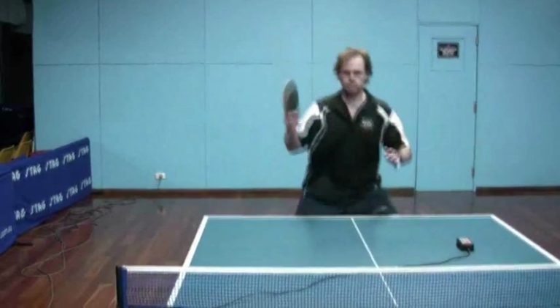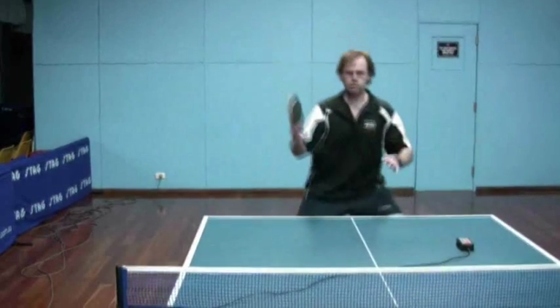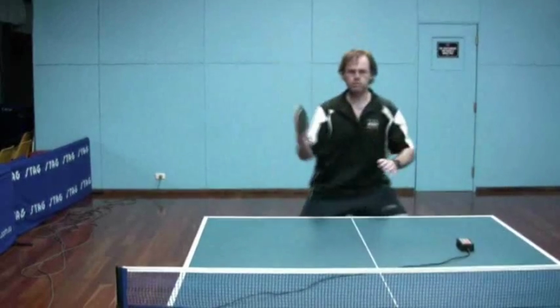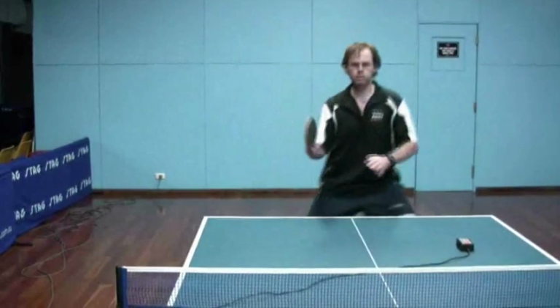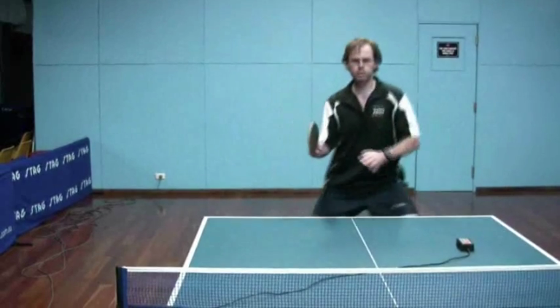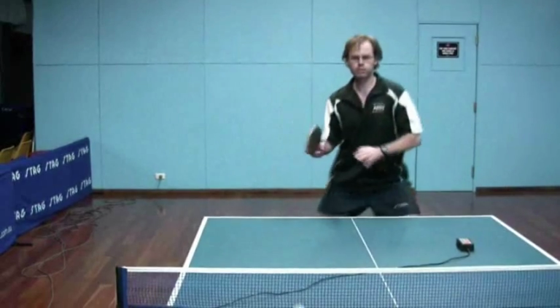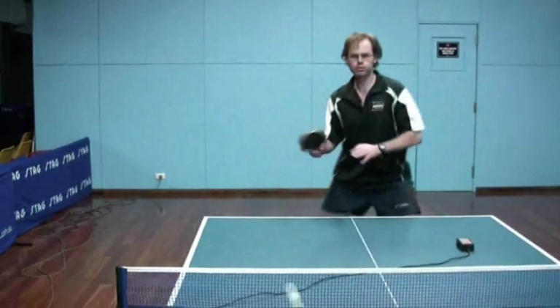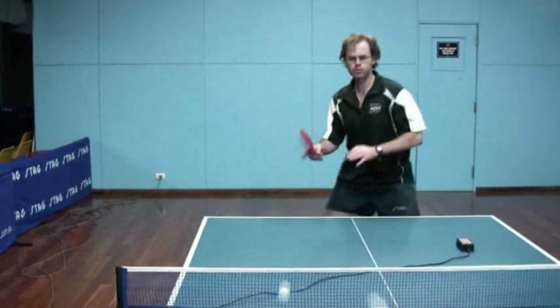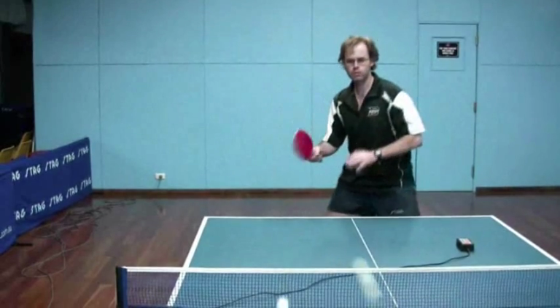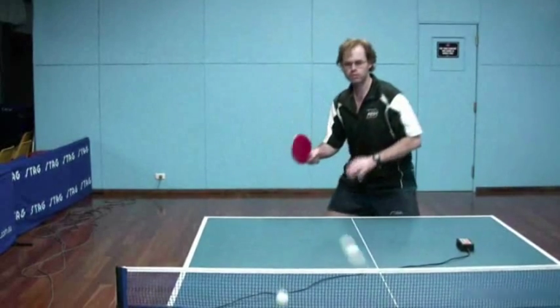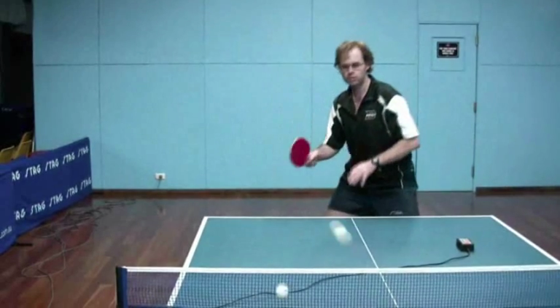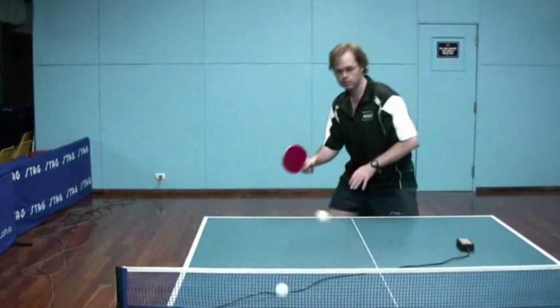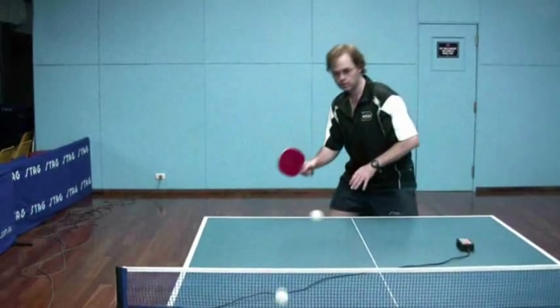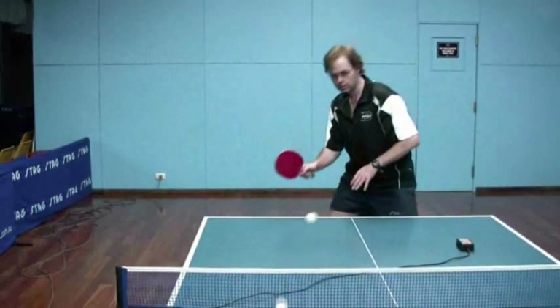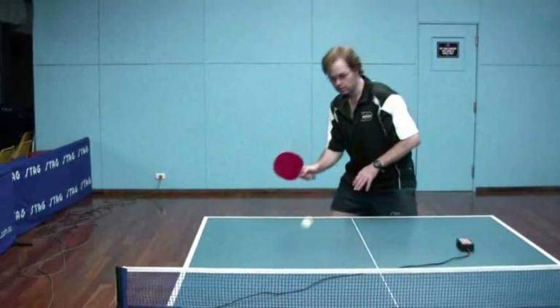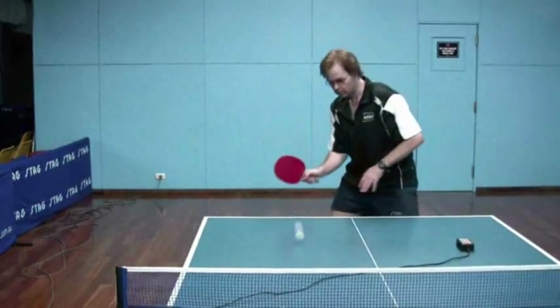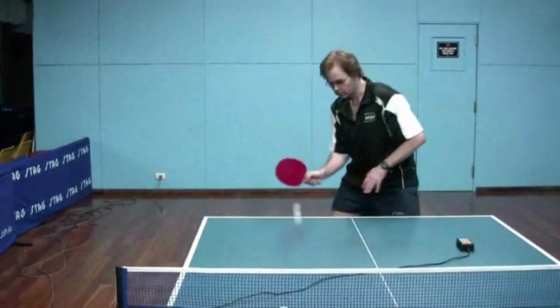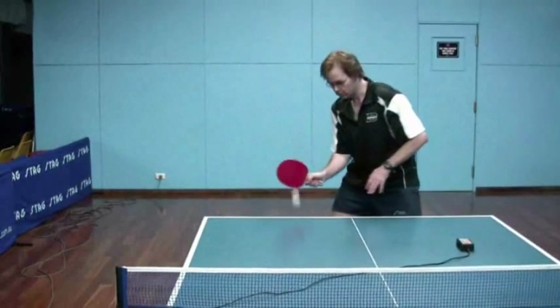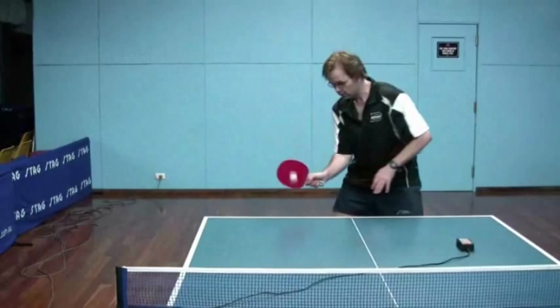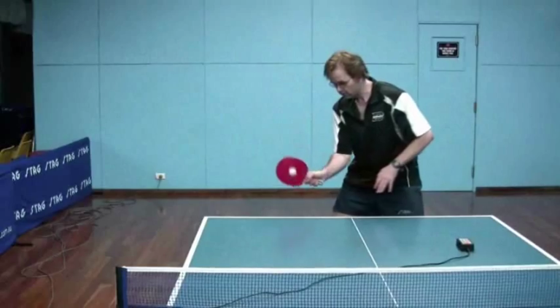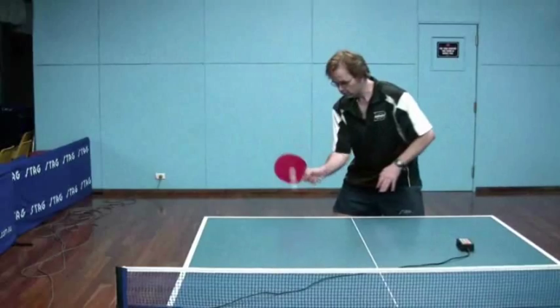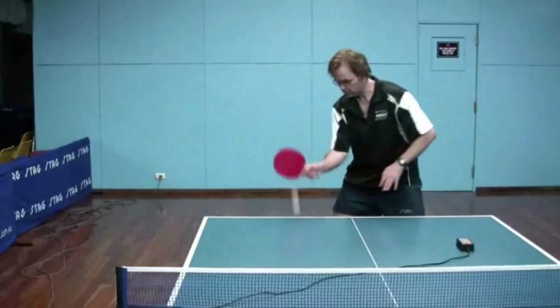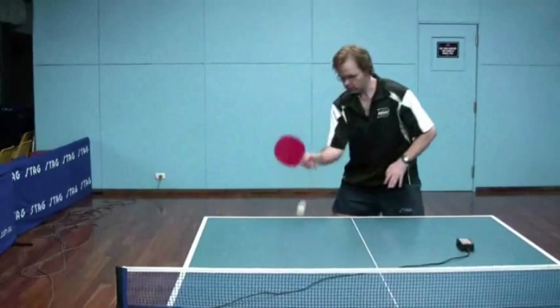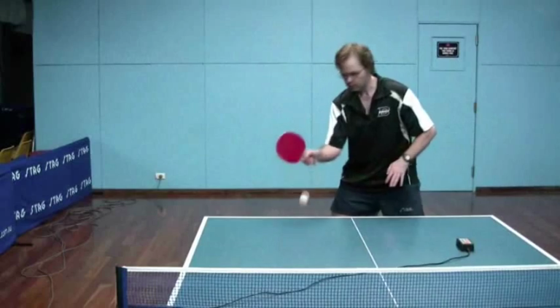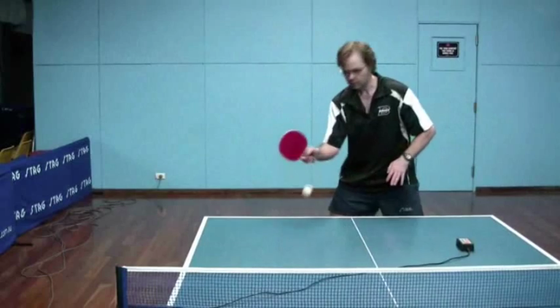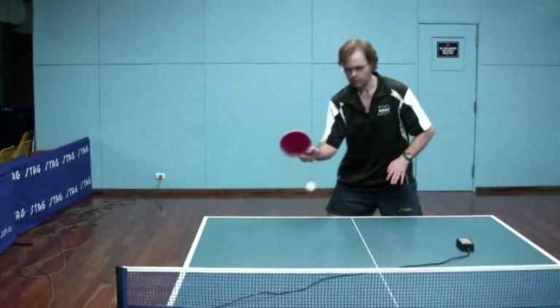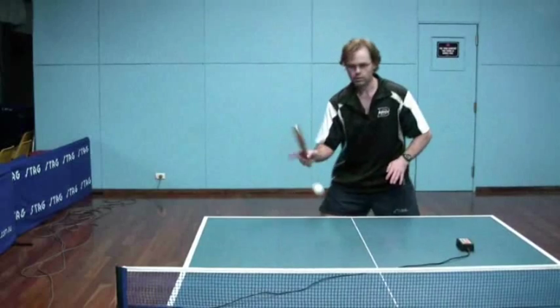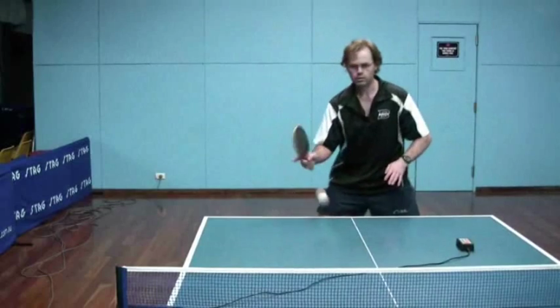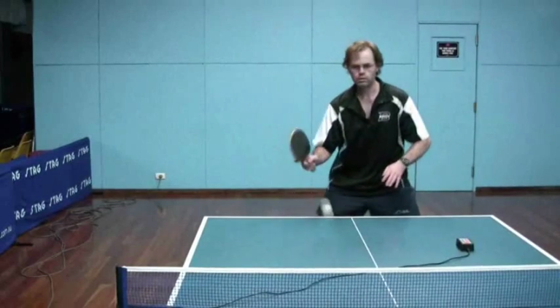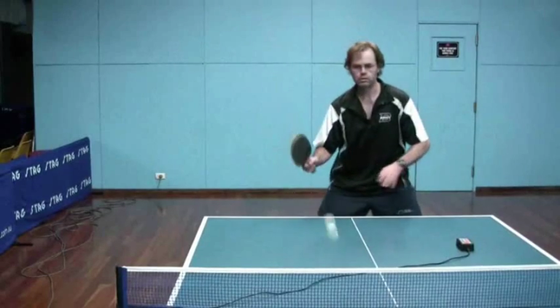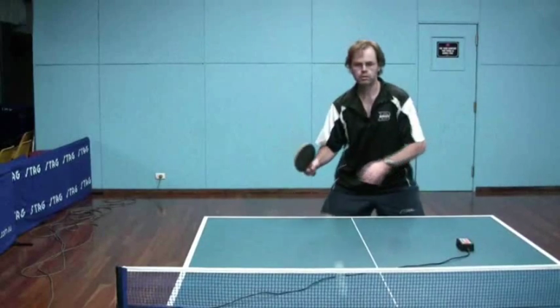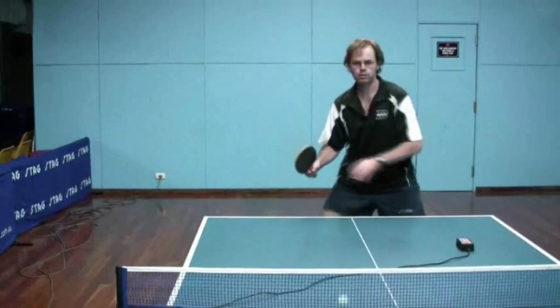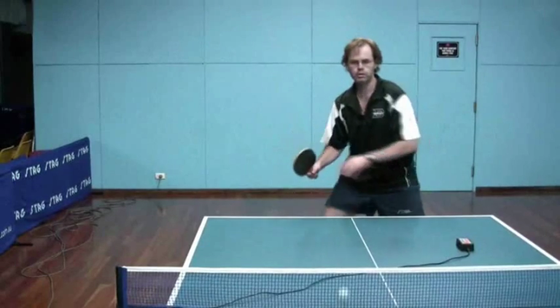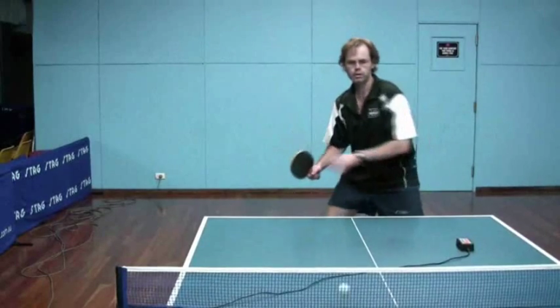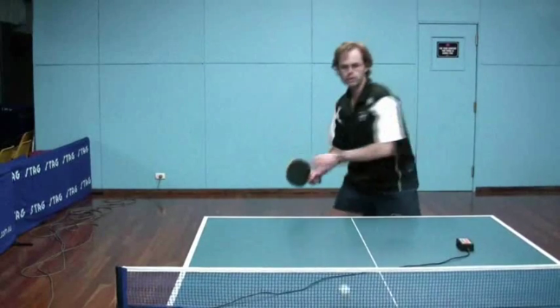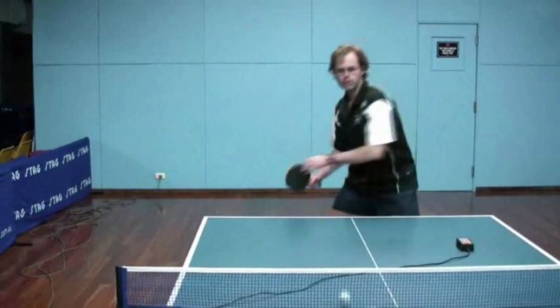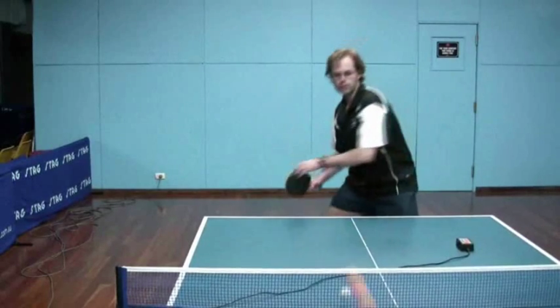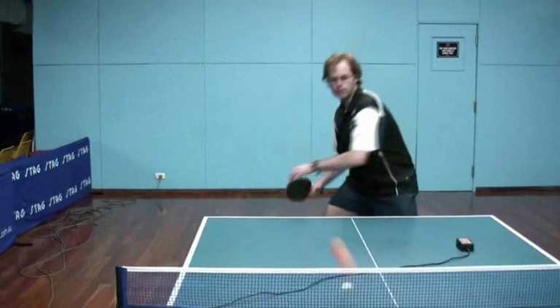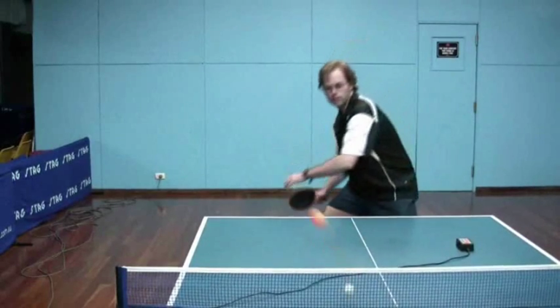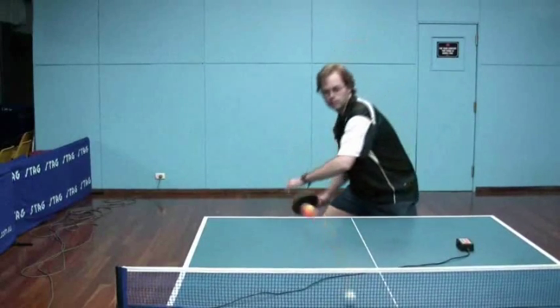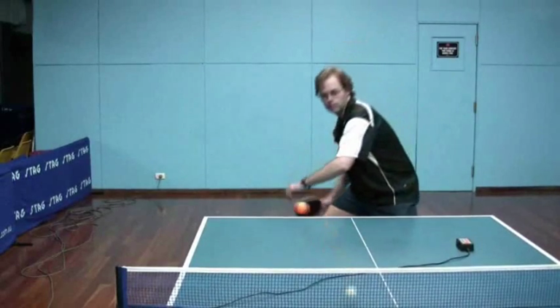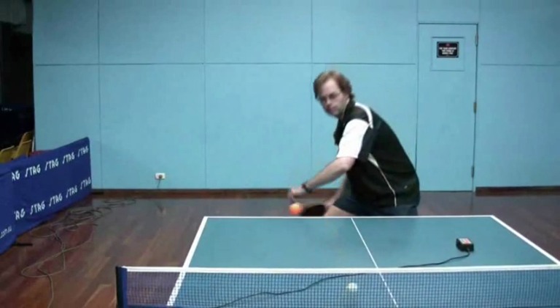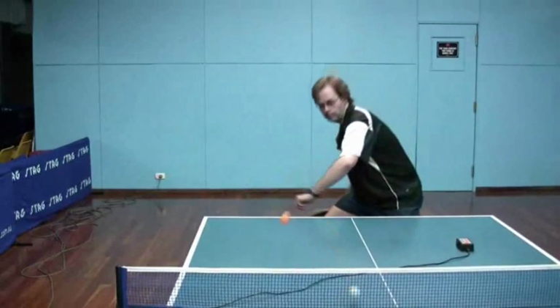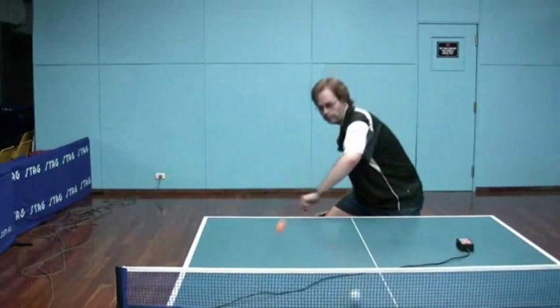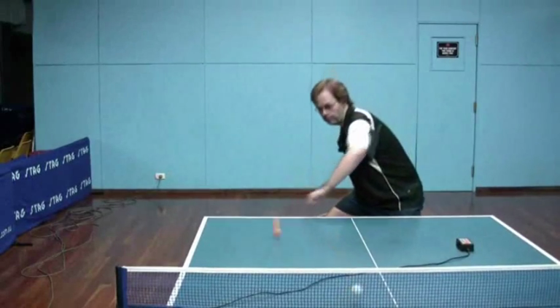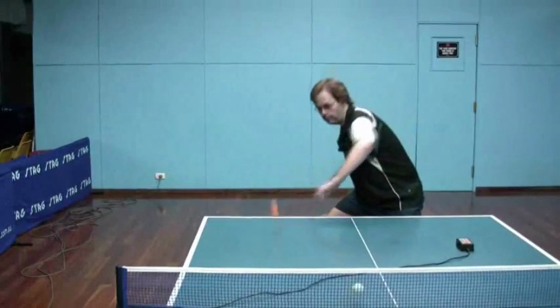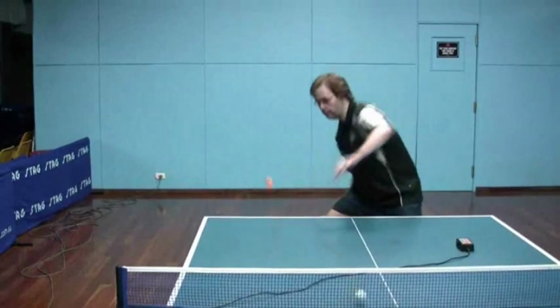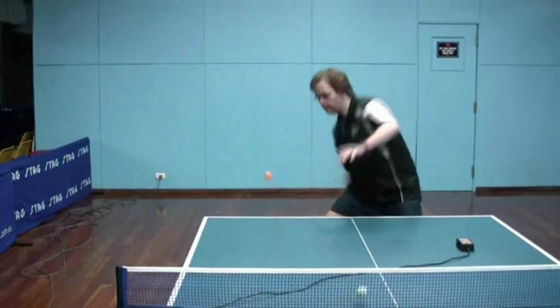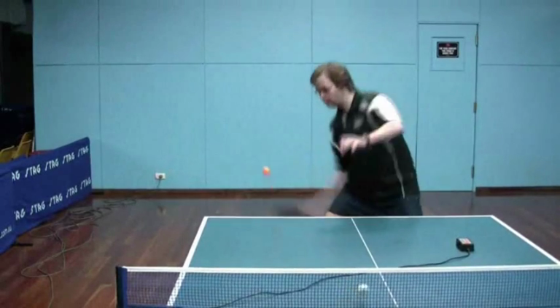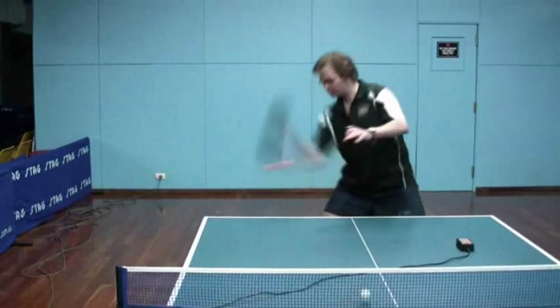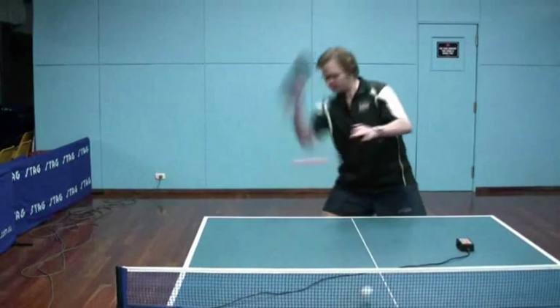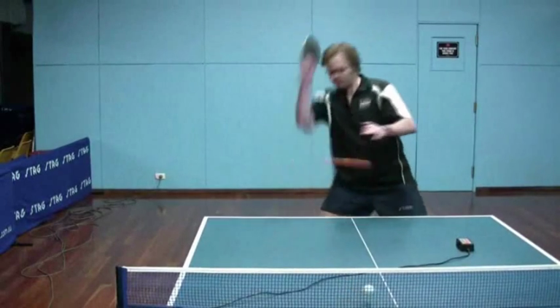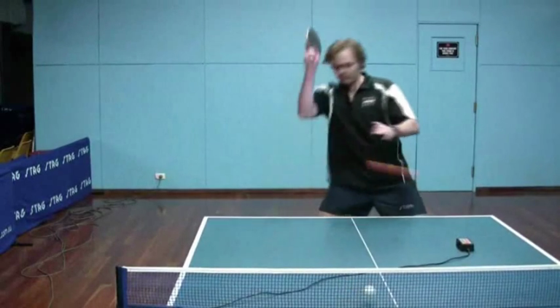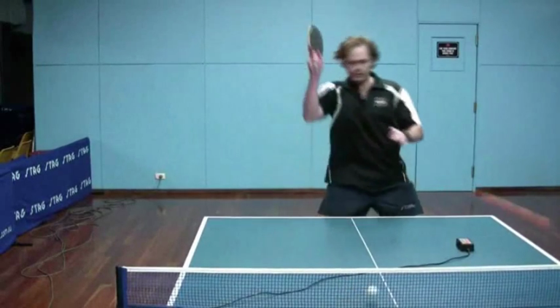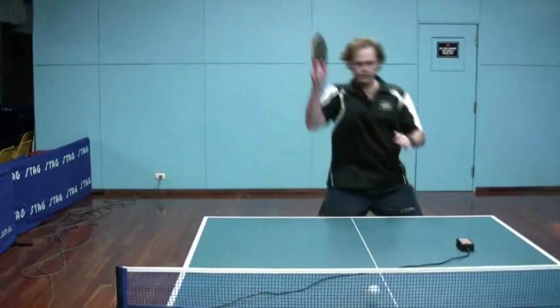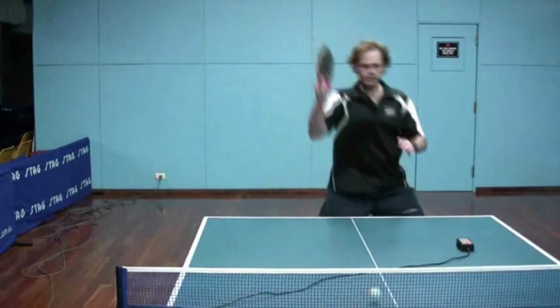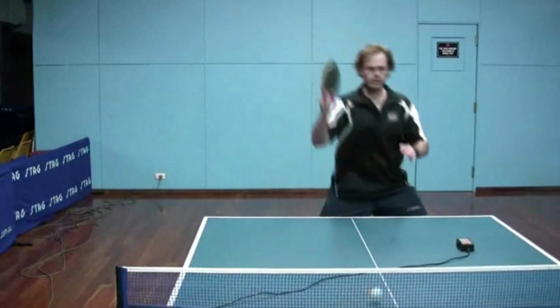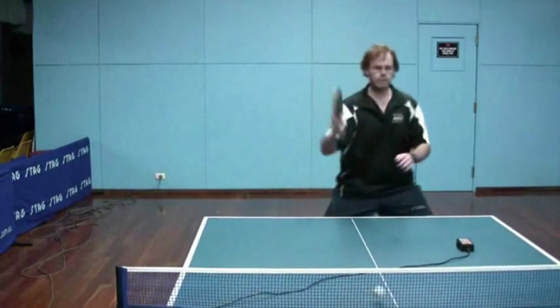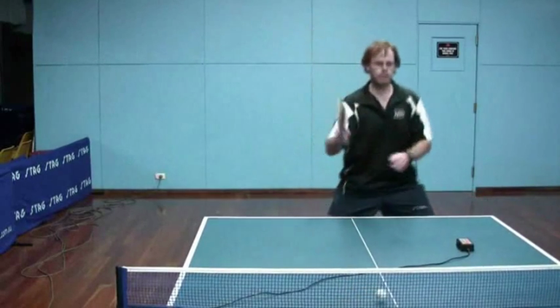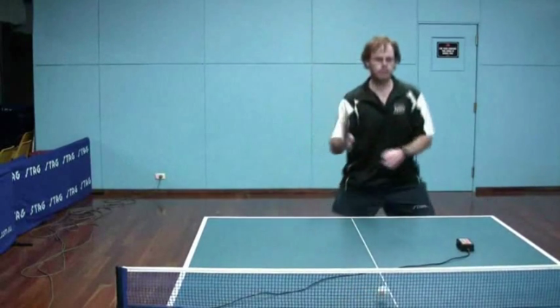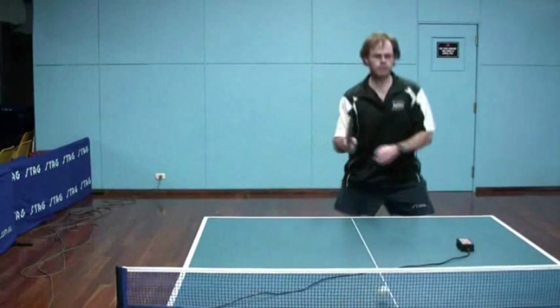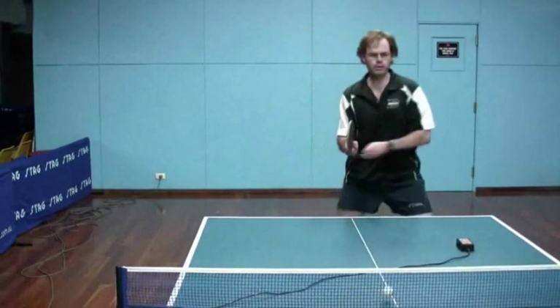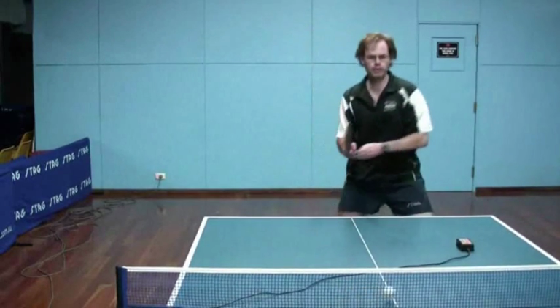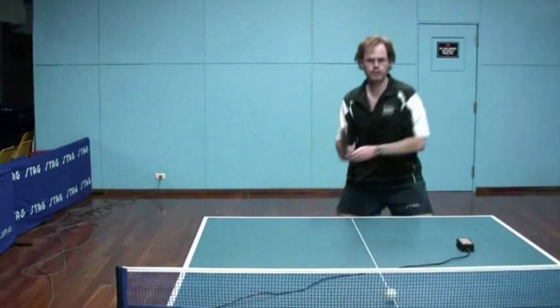I'm trying to keep the stroke relatively short. There is a fairly significant amount of backspin on that ball.